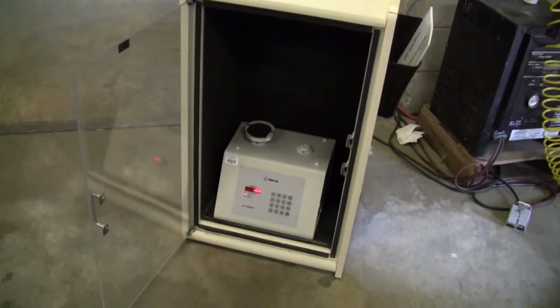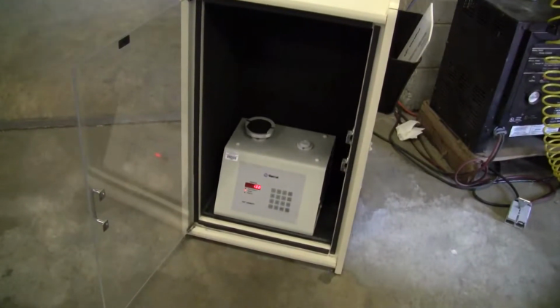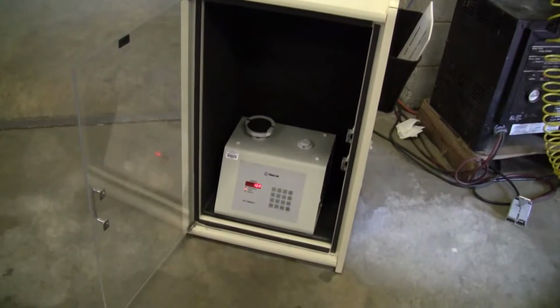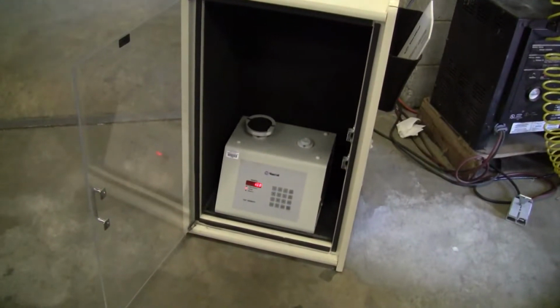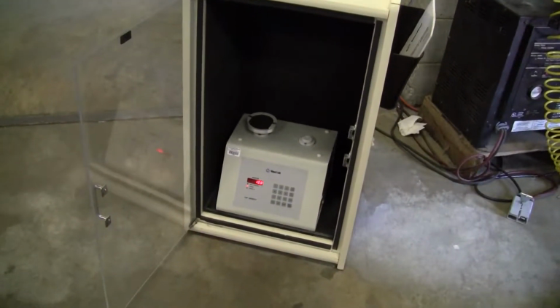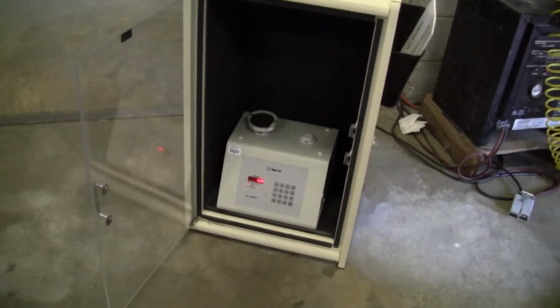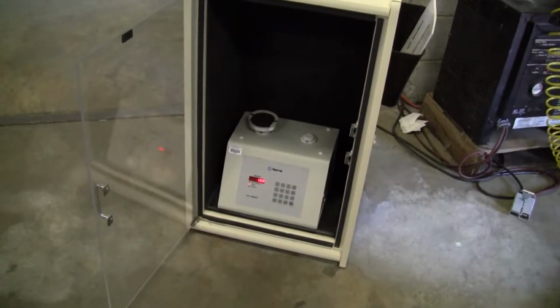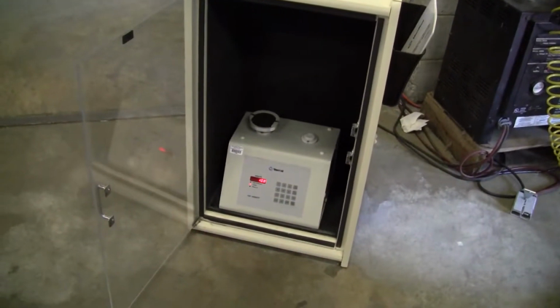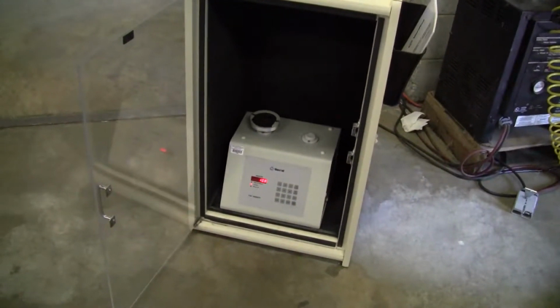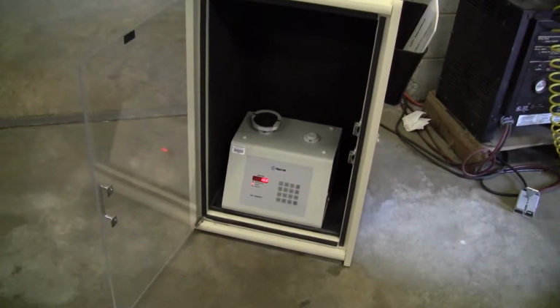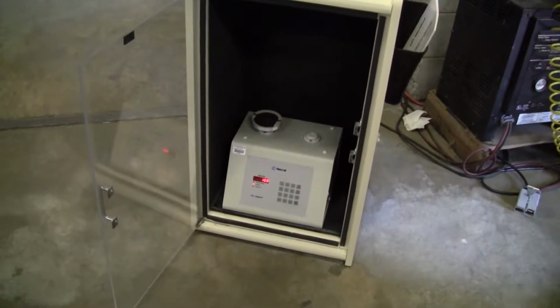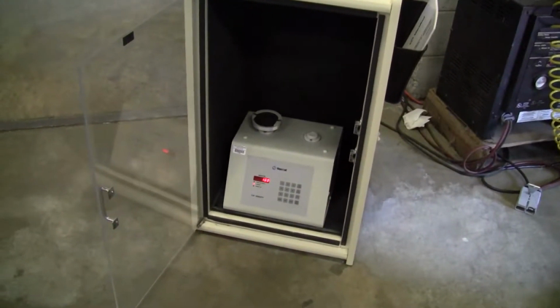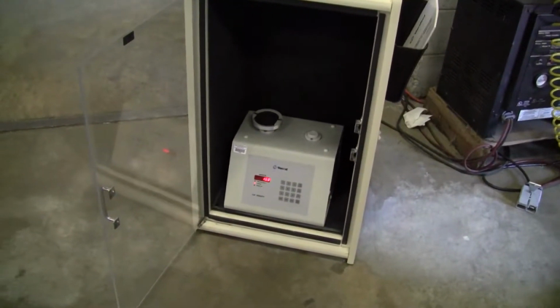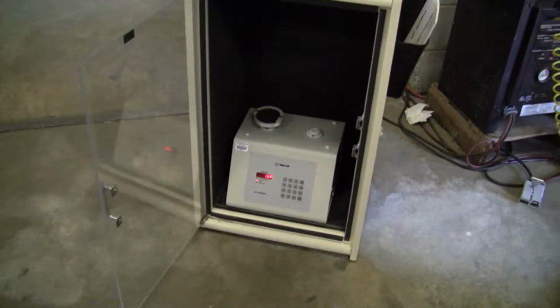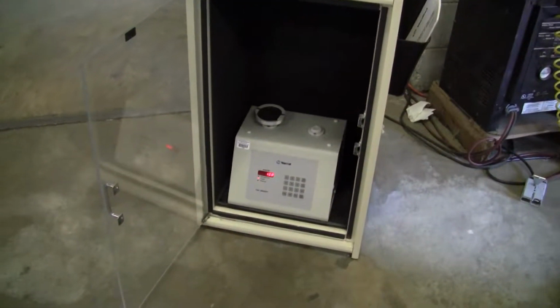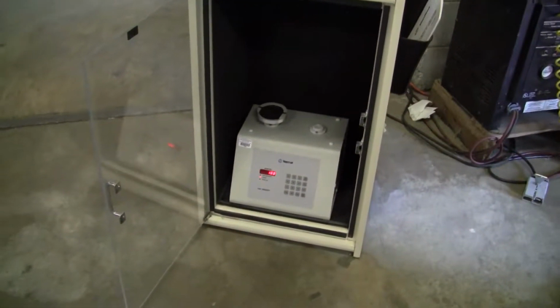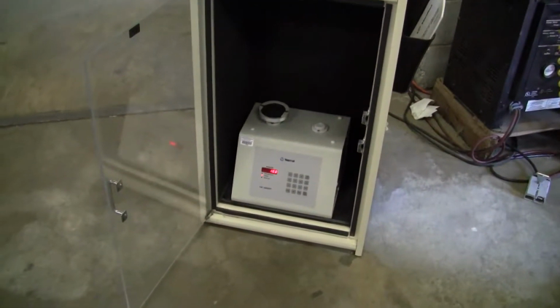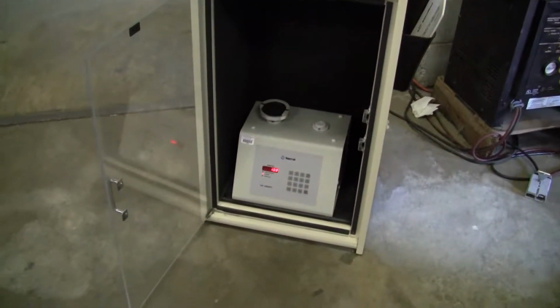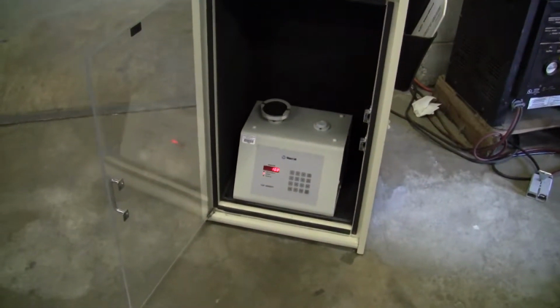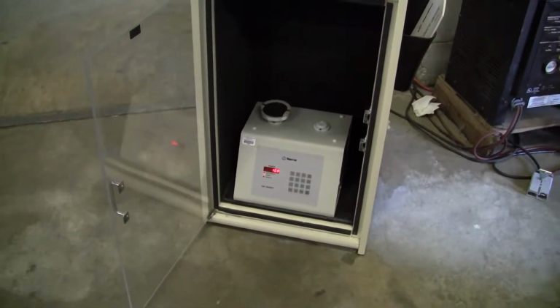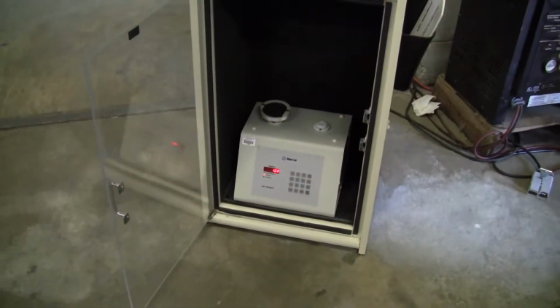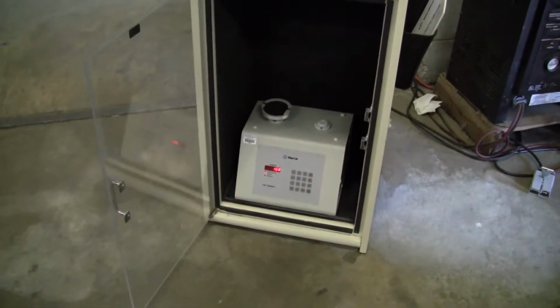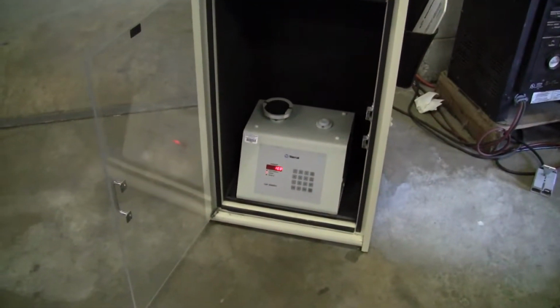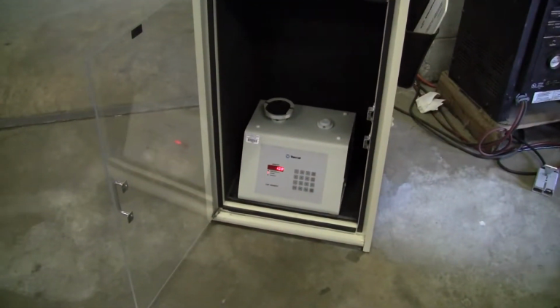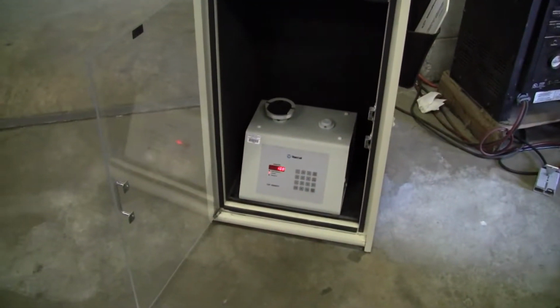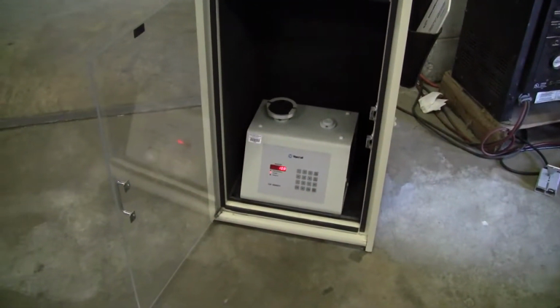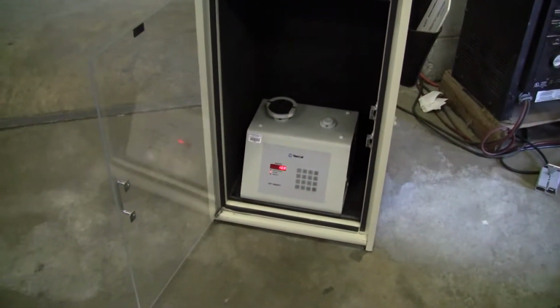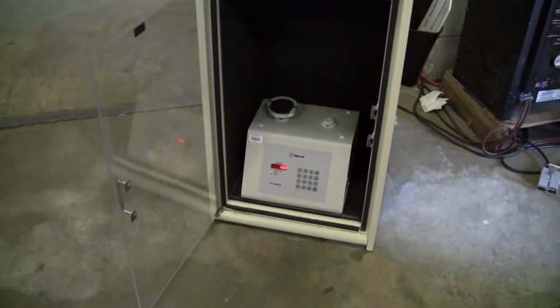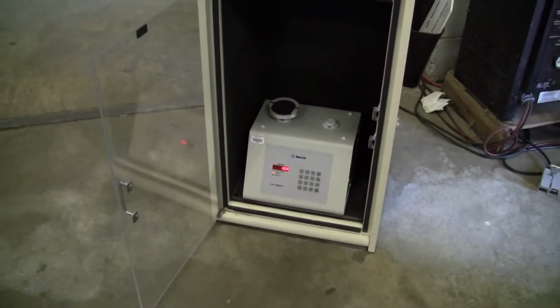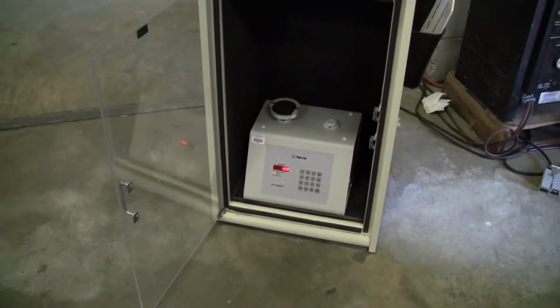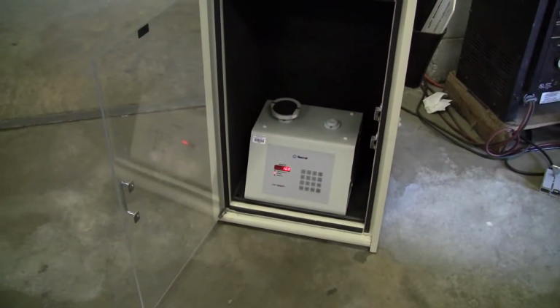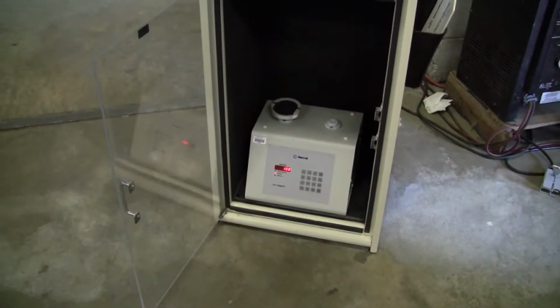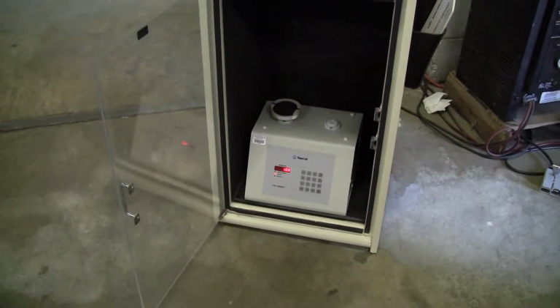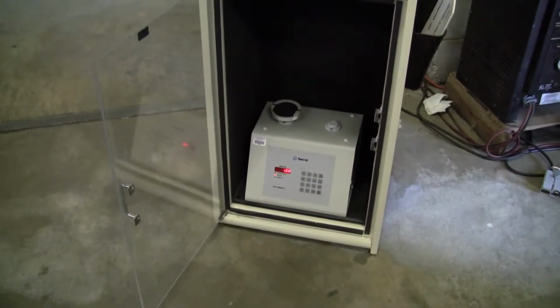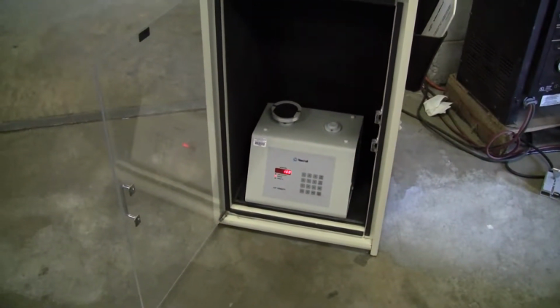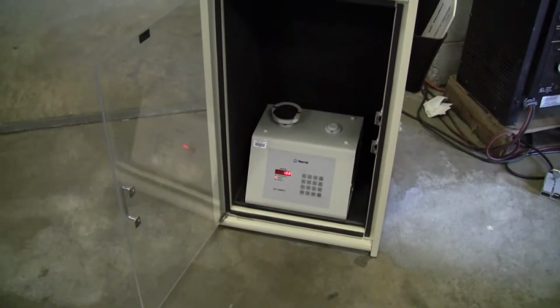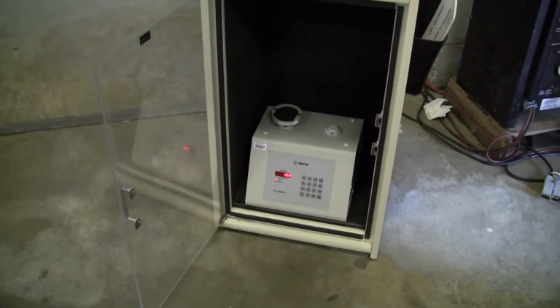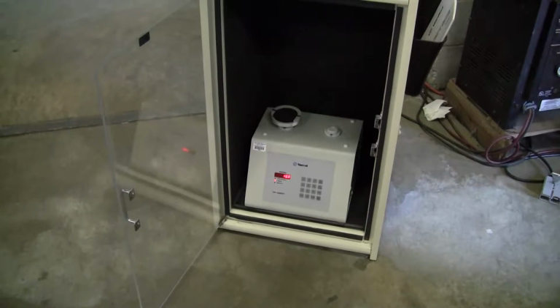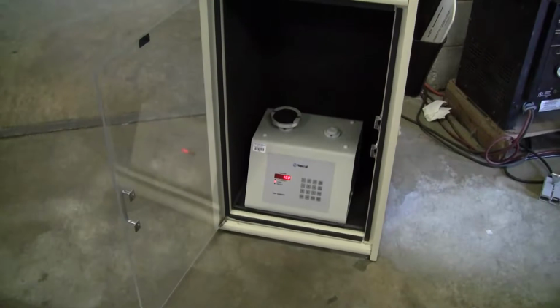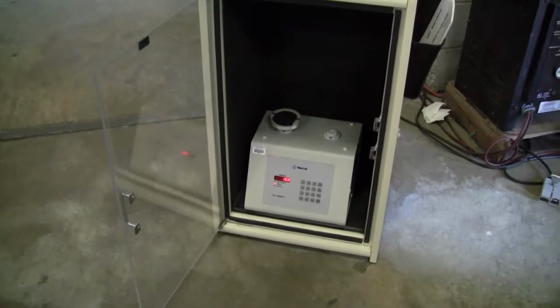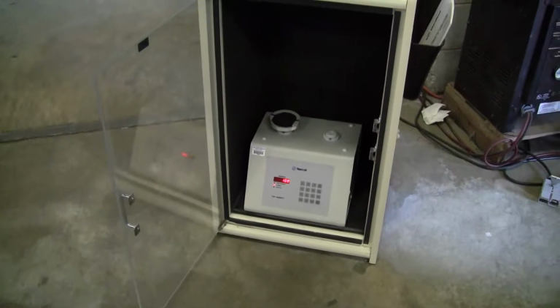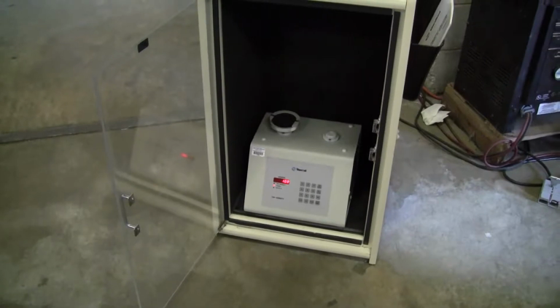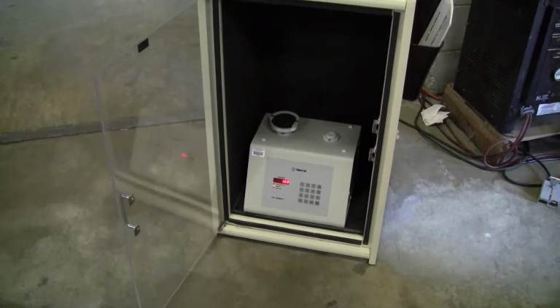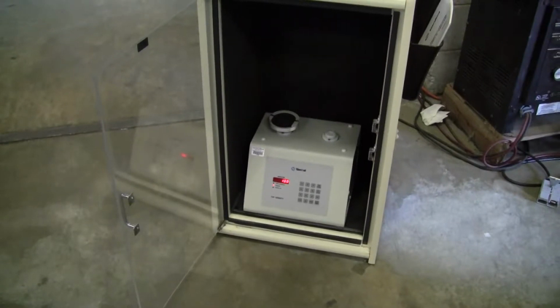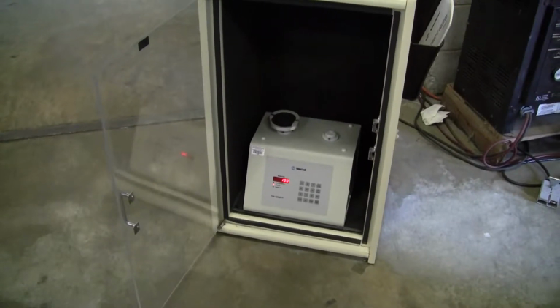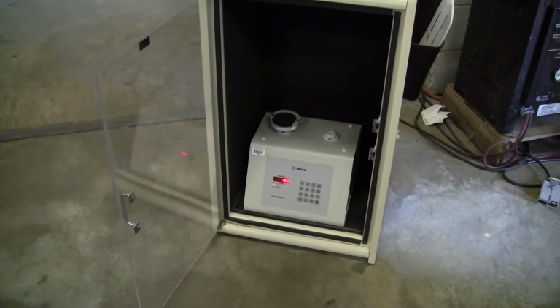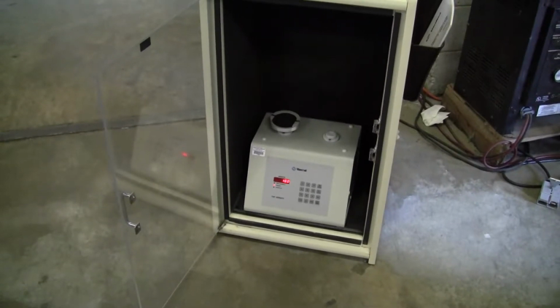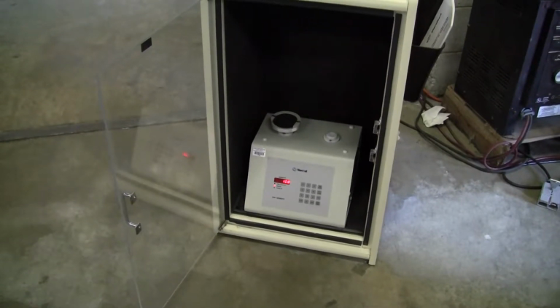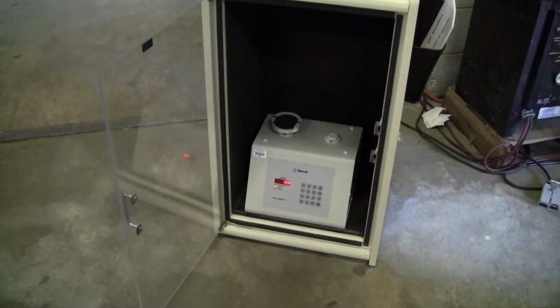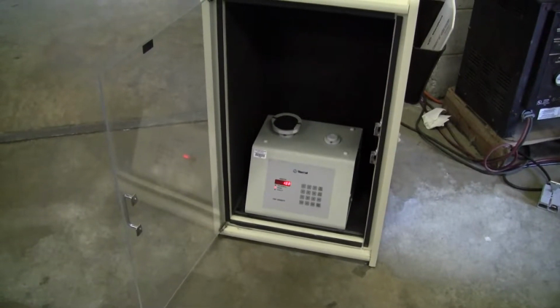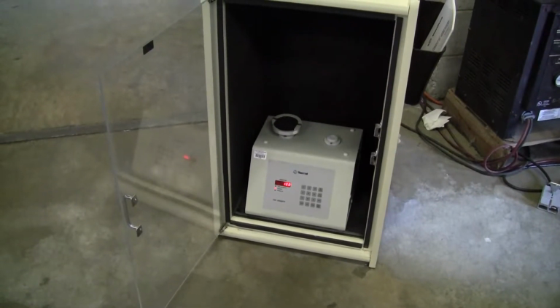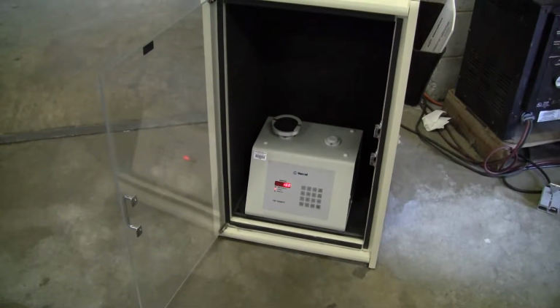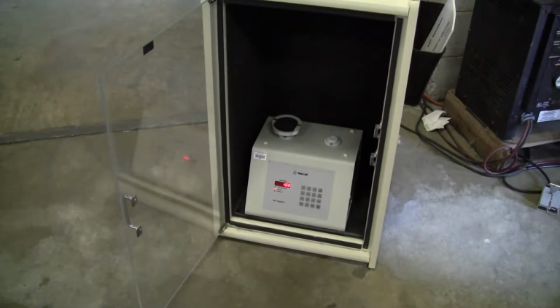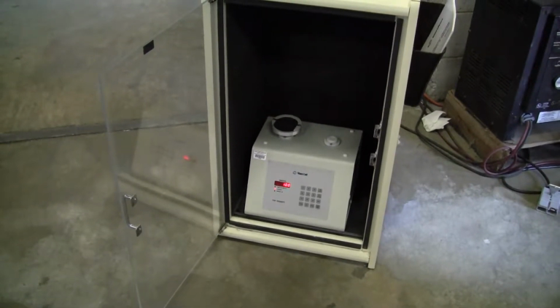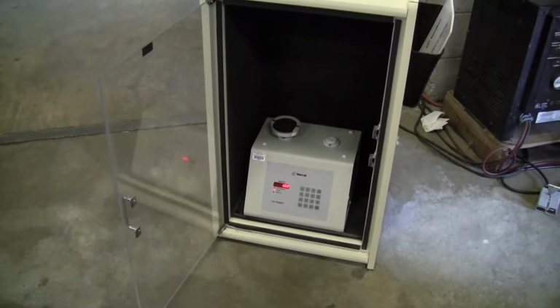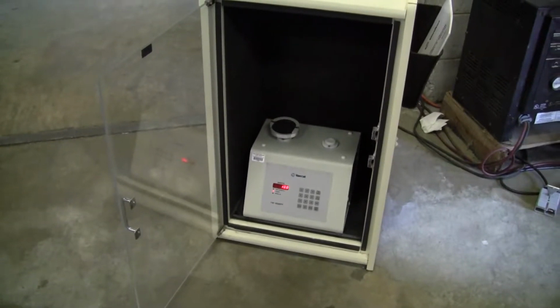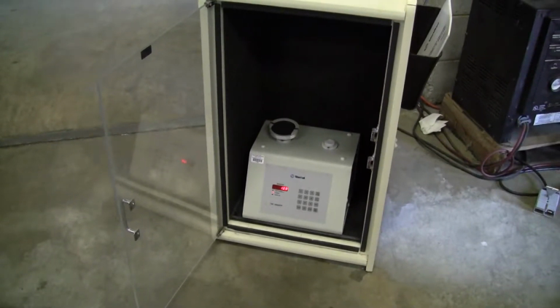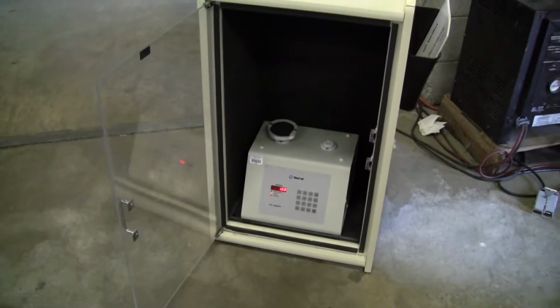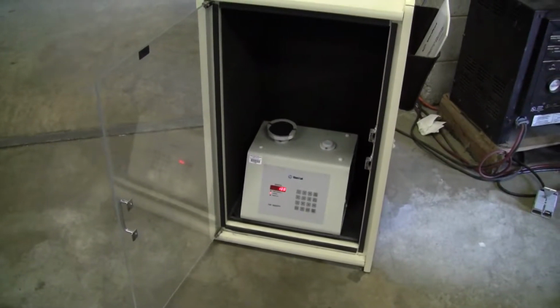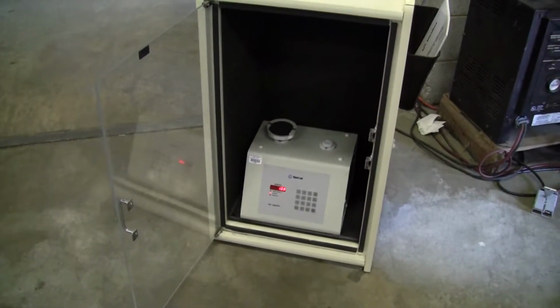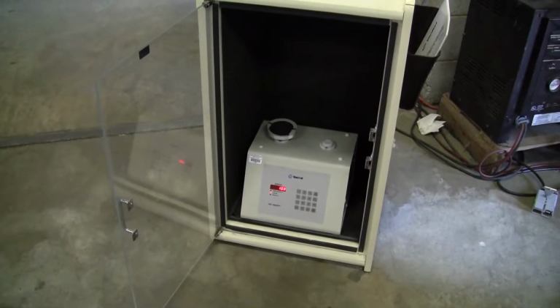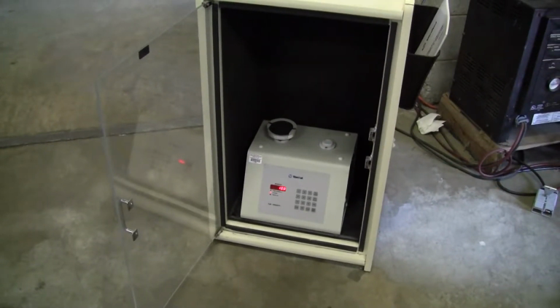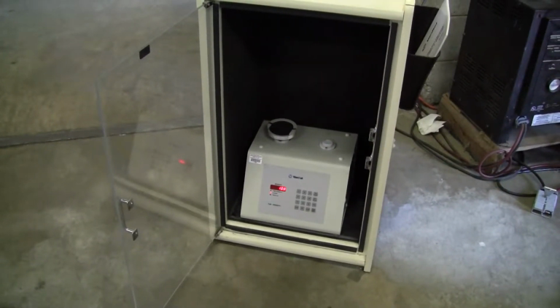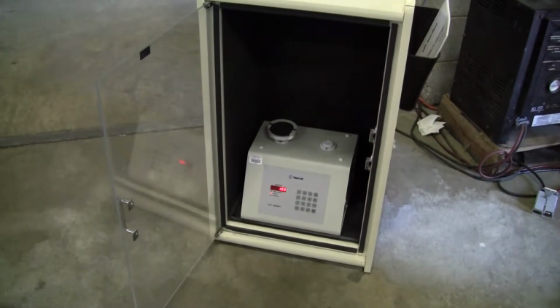Hi, this is Jim from HiTechTrader. We're looking at a Vanco tap density tester, model 50-1200.